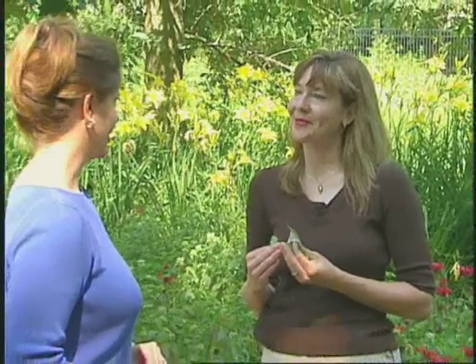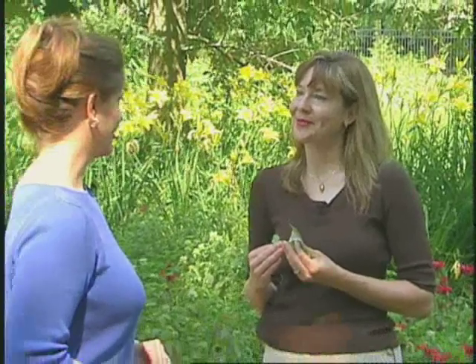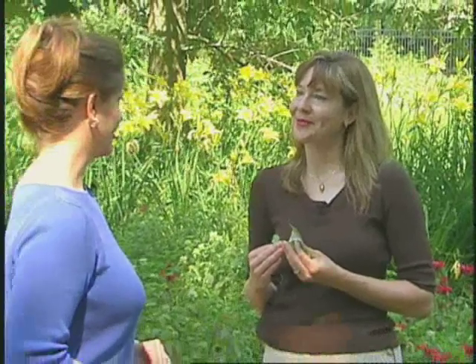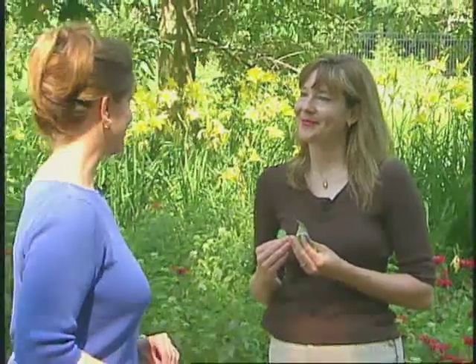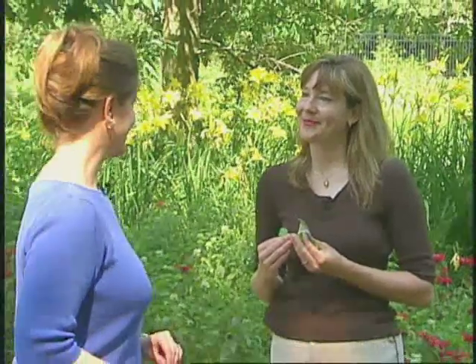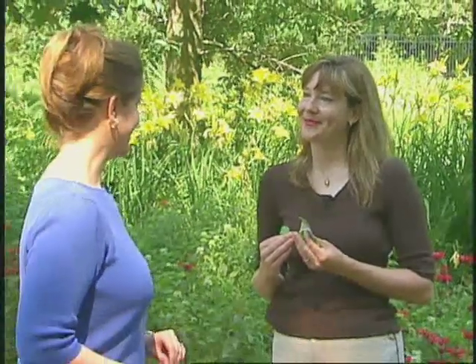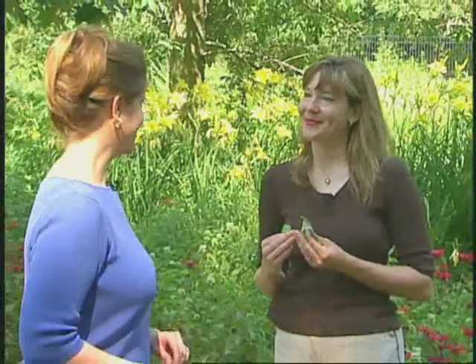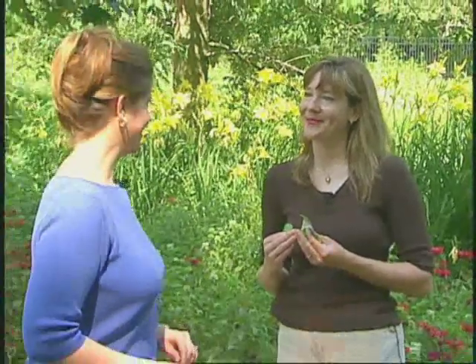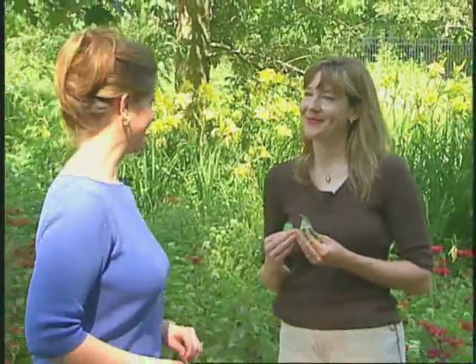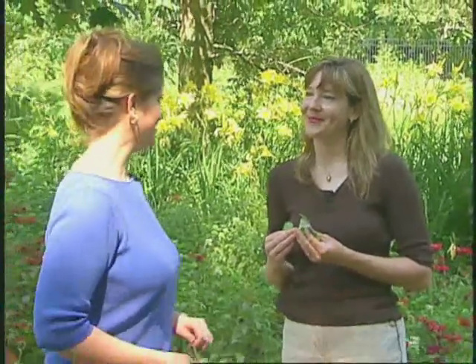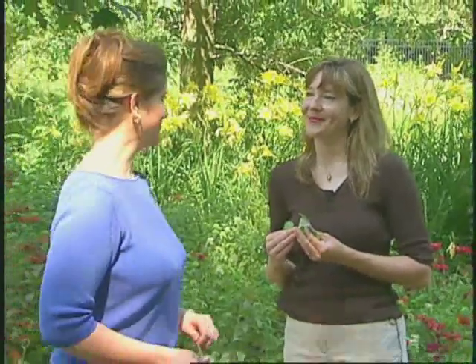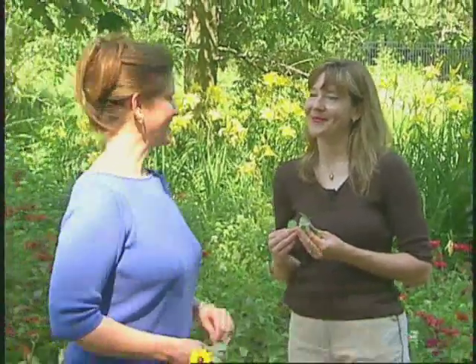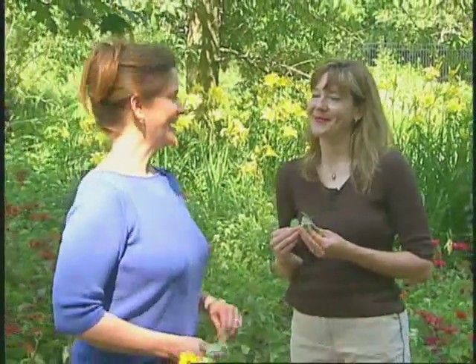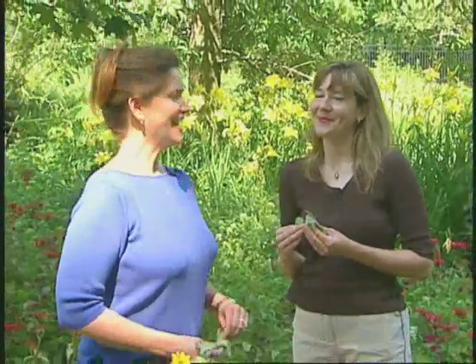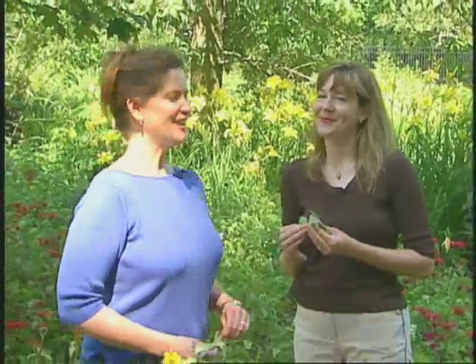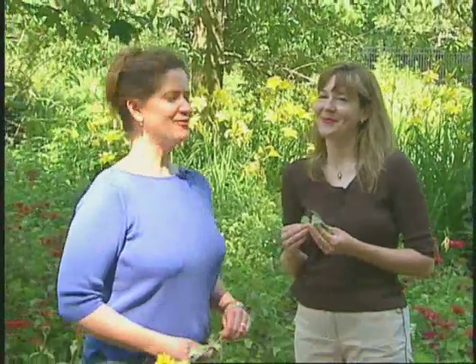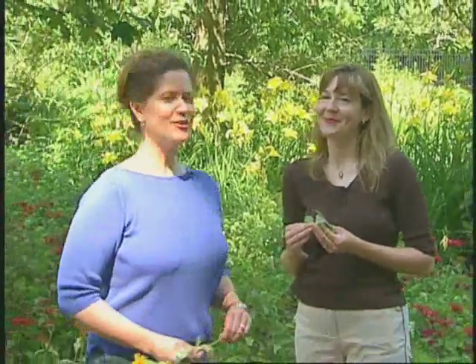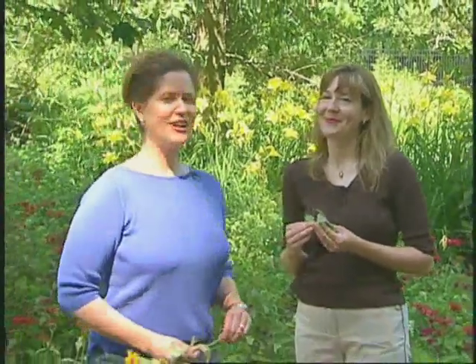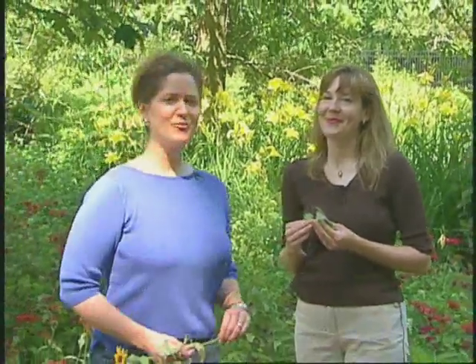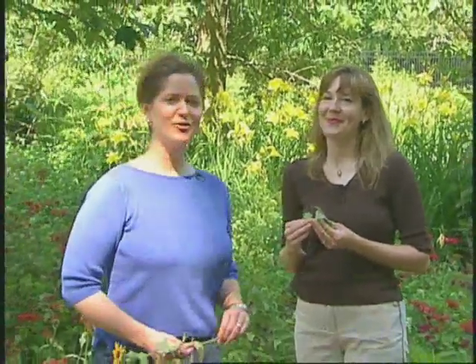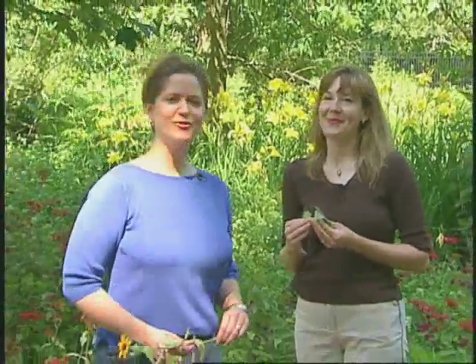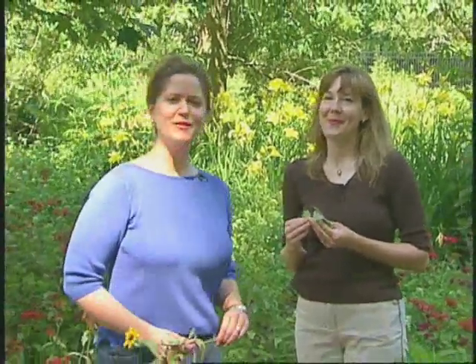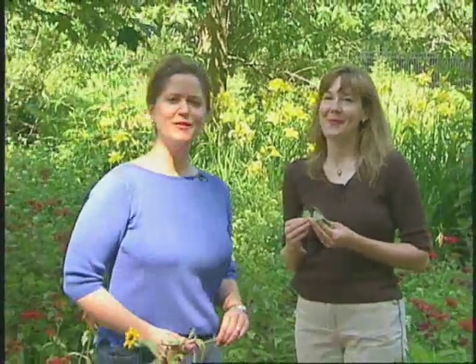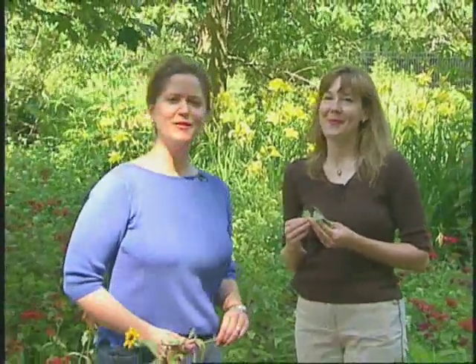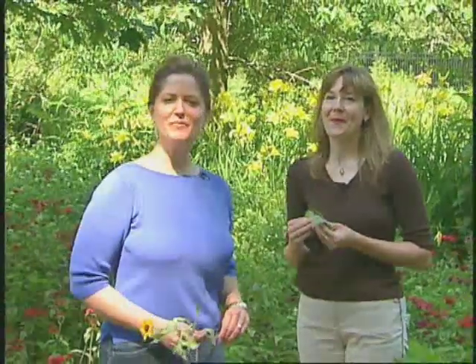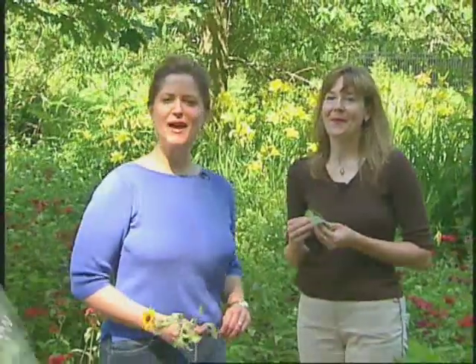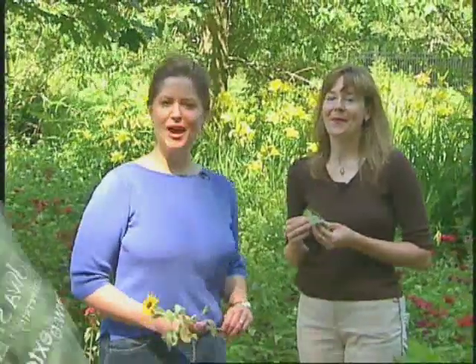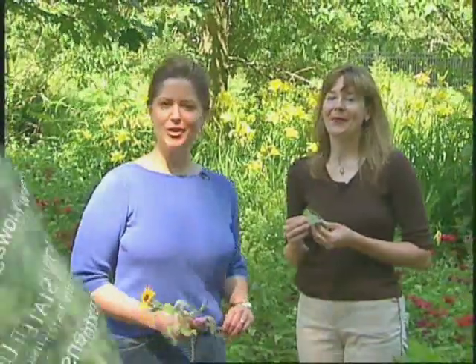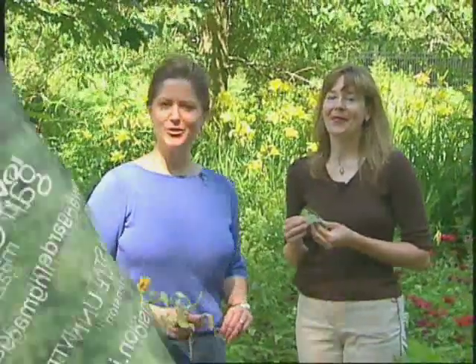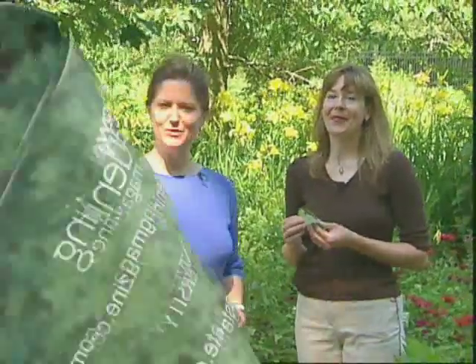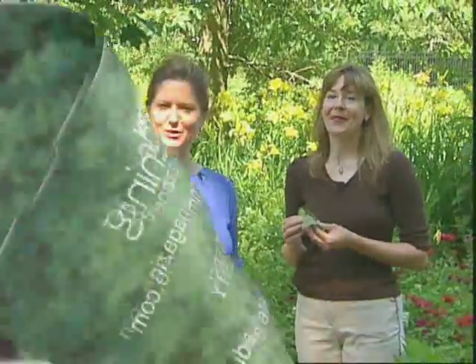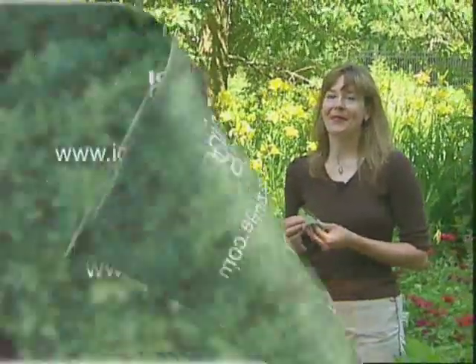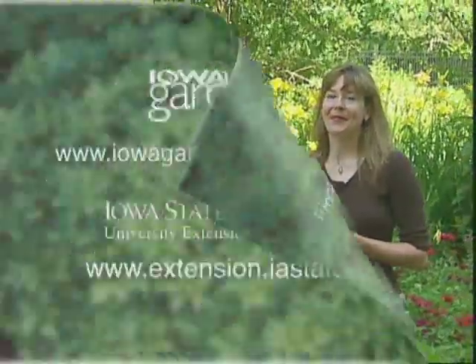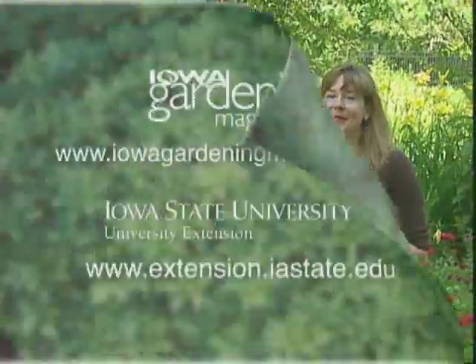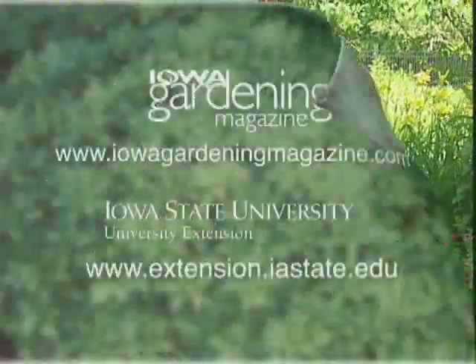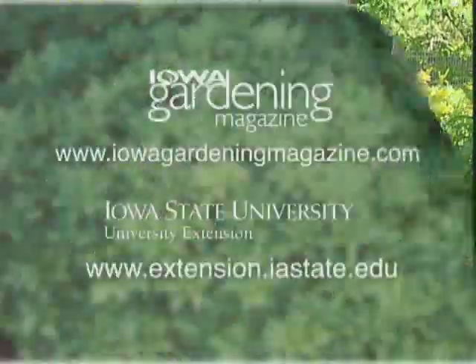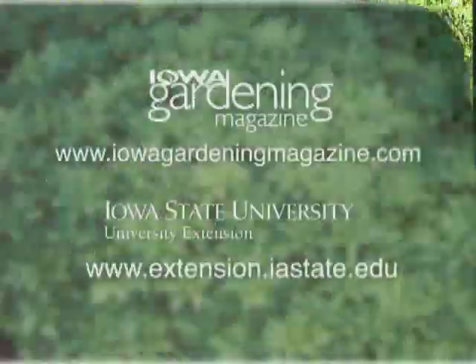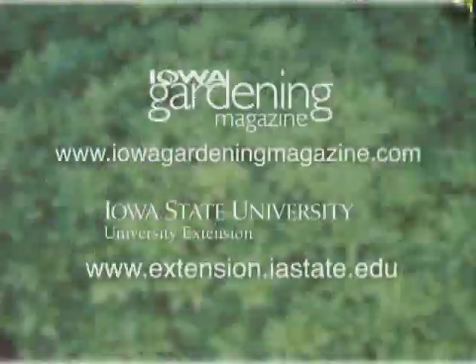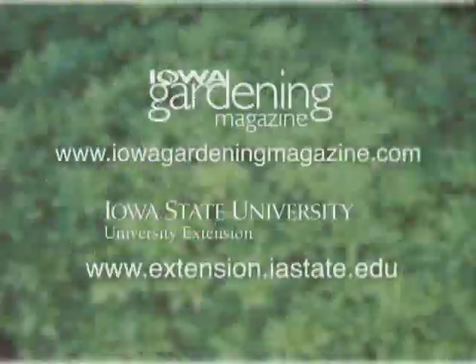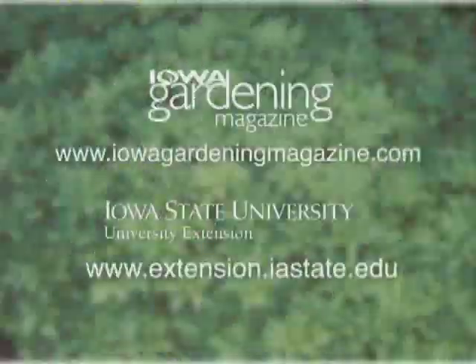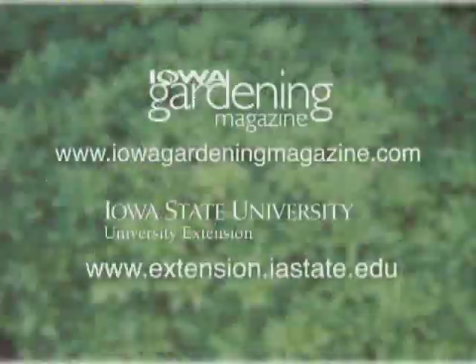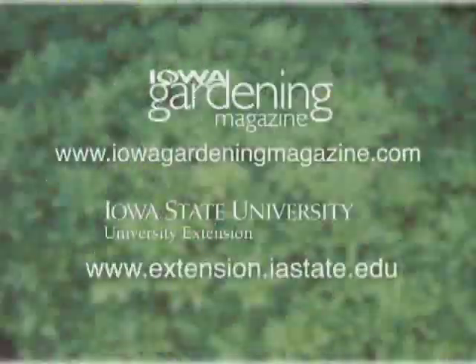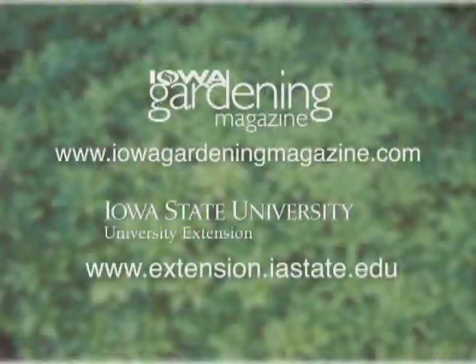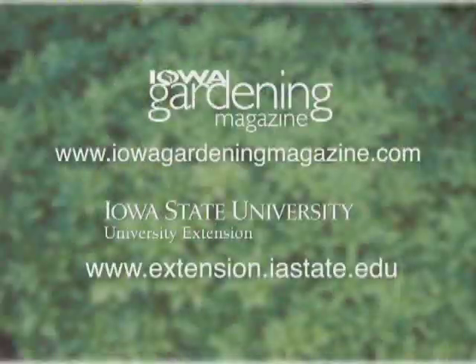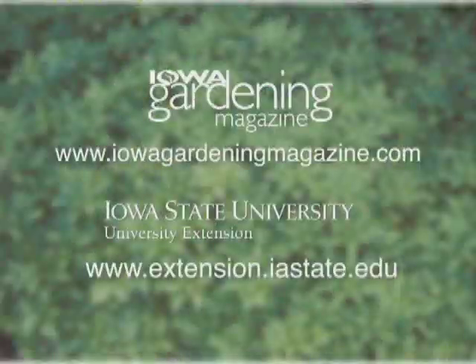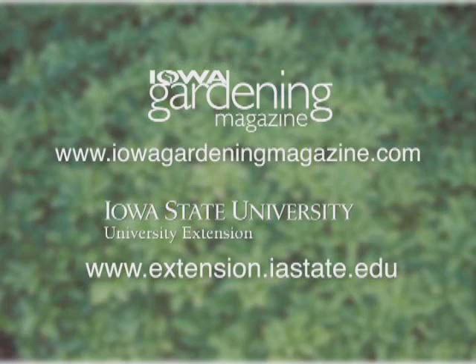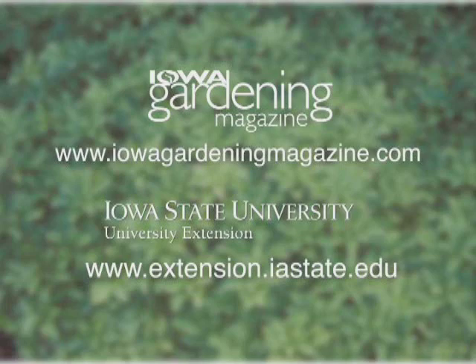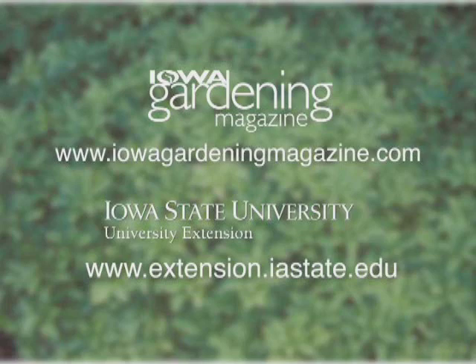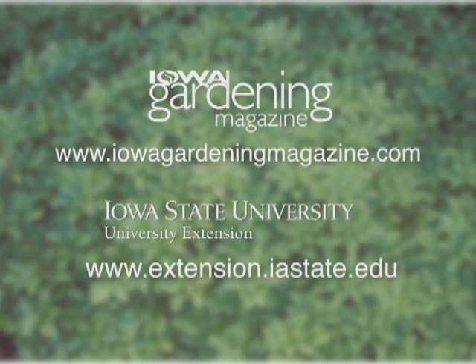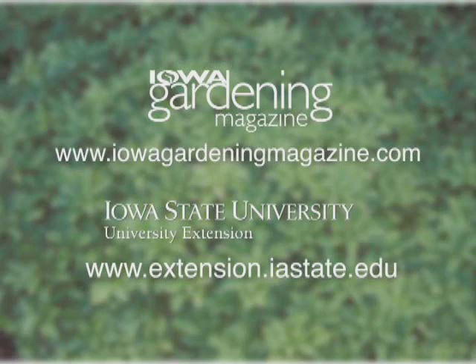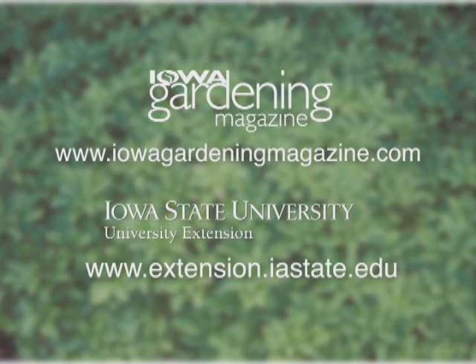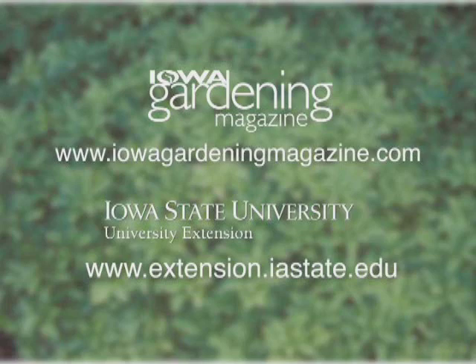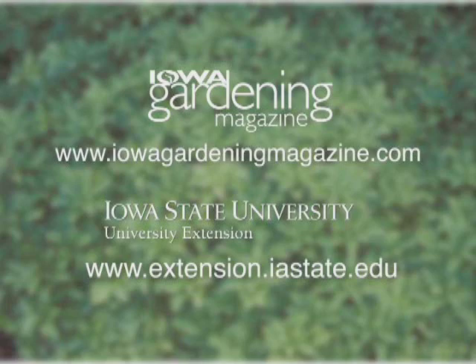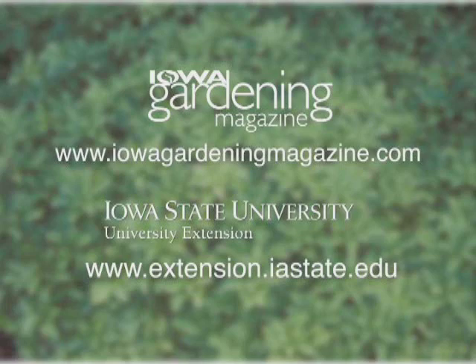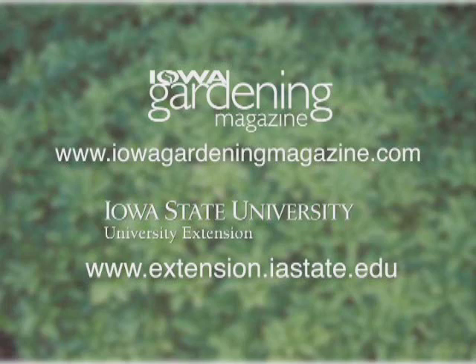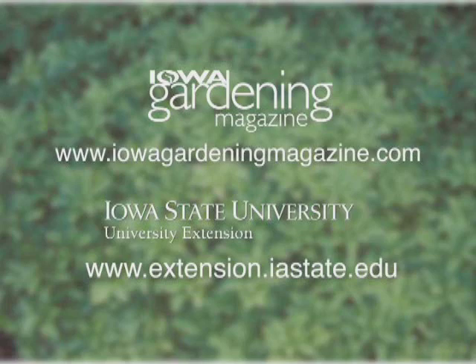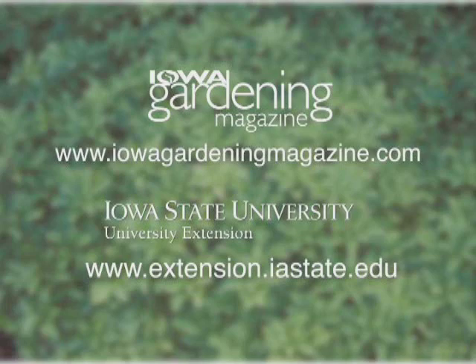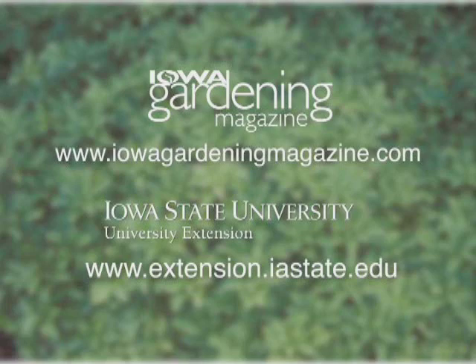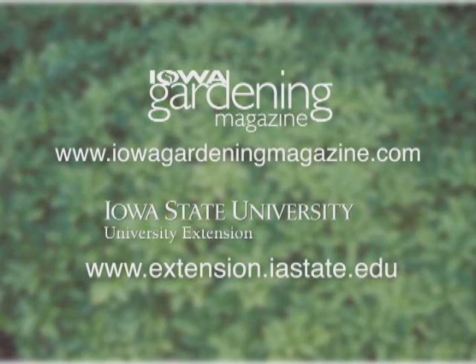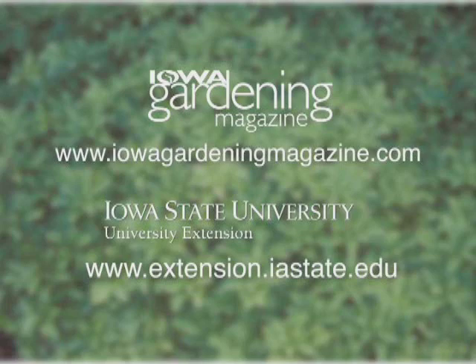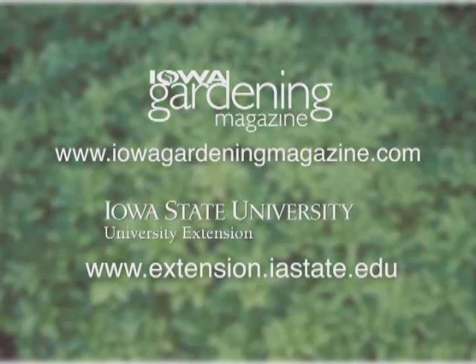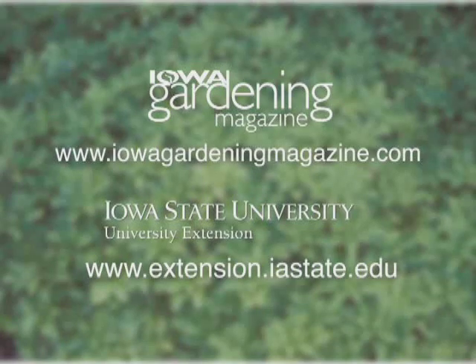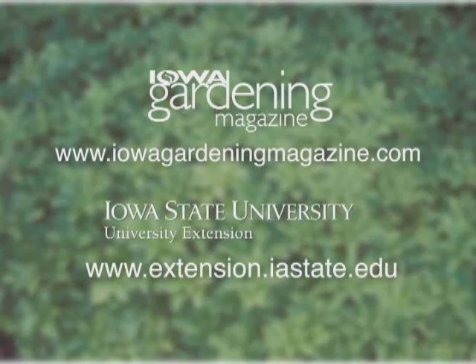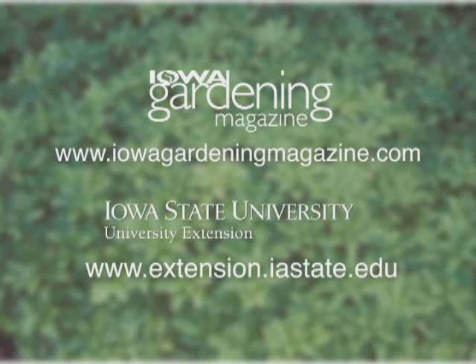Alright, thanks for the tips. And if you would like more information on powdery mildew, be sure to log on to our website. For Gardening in the Zone, I'm Liz Gilman.